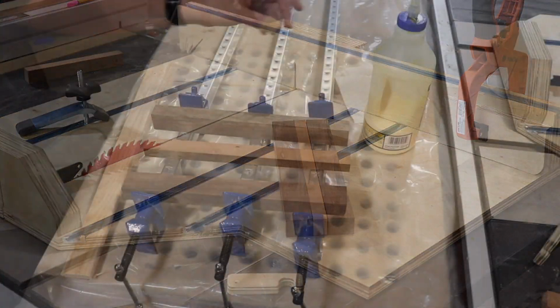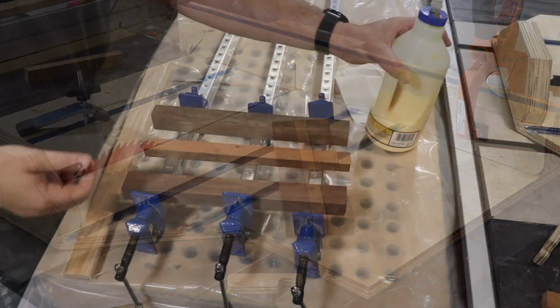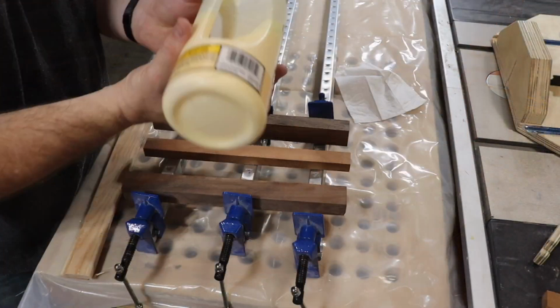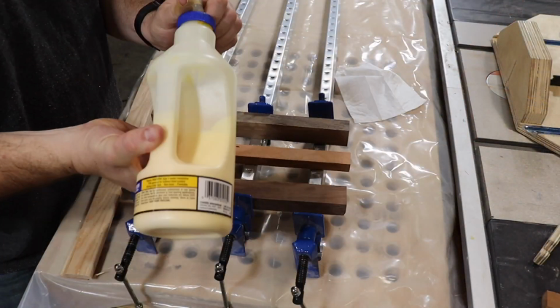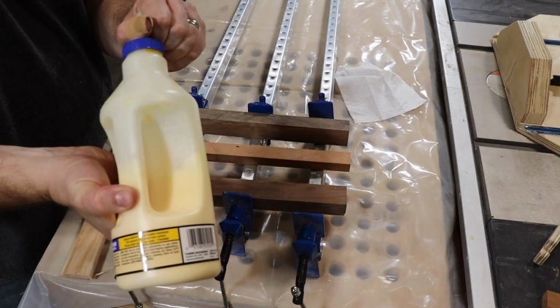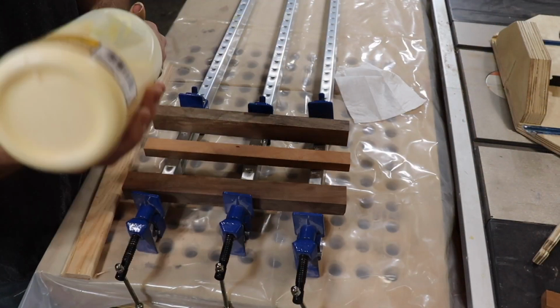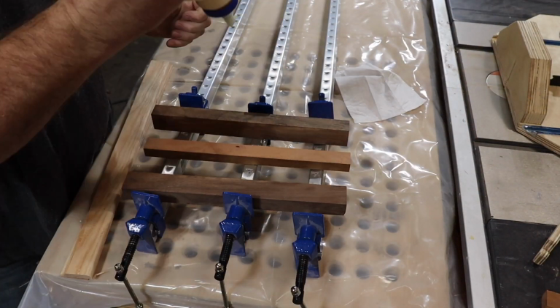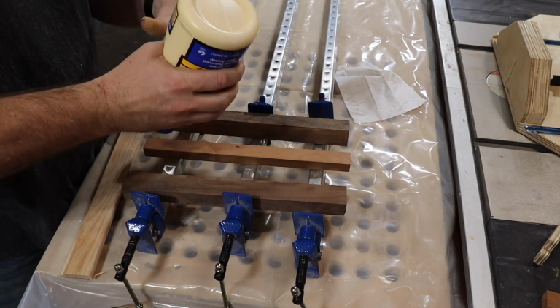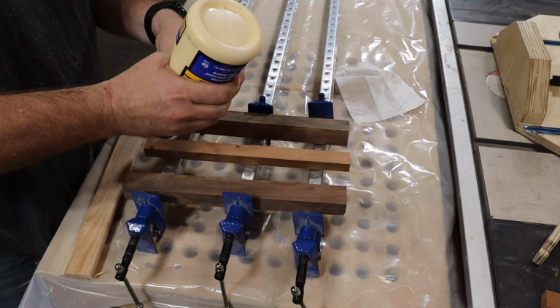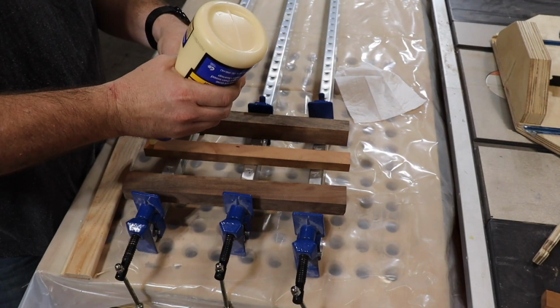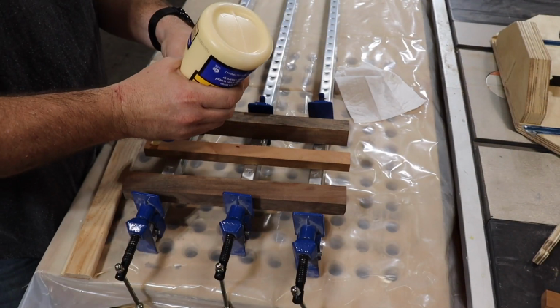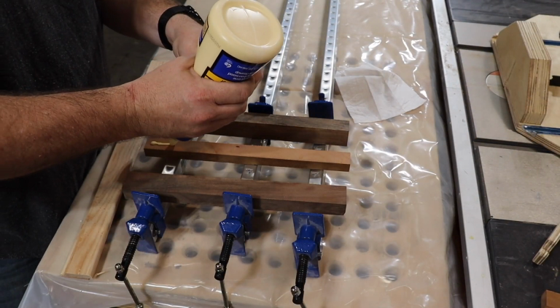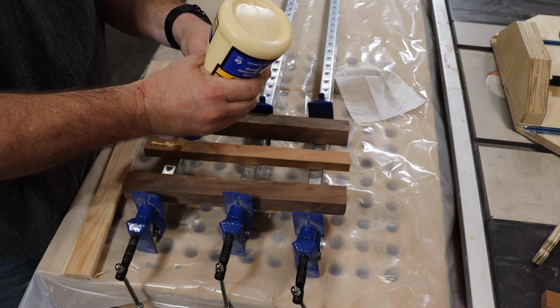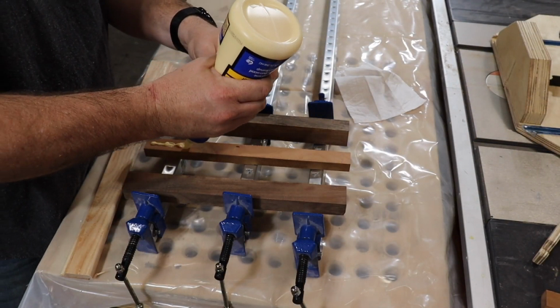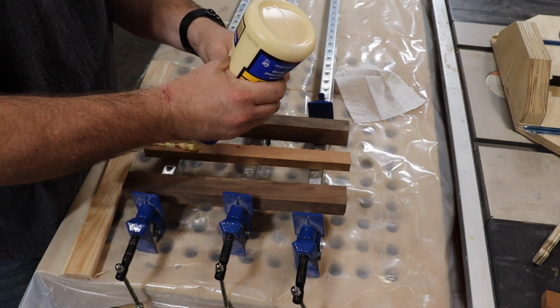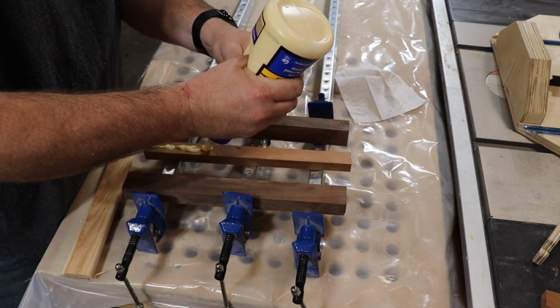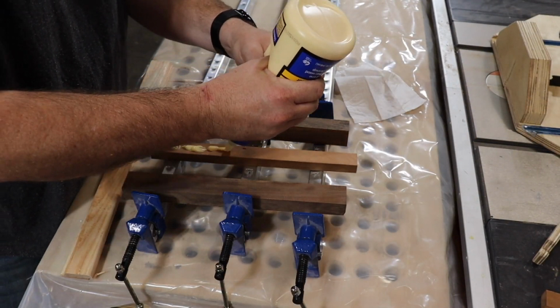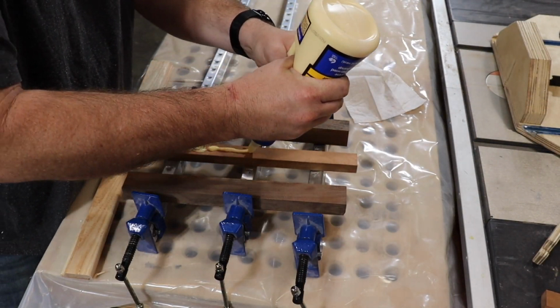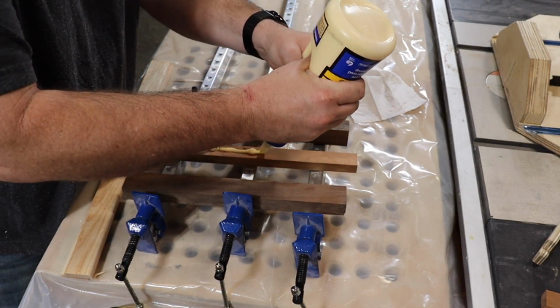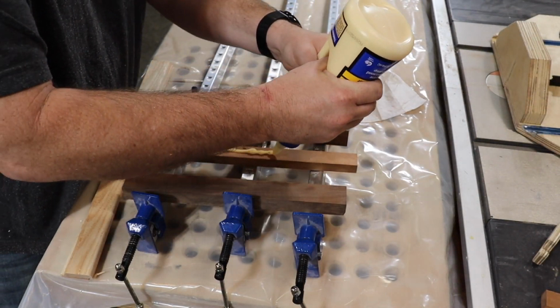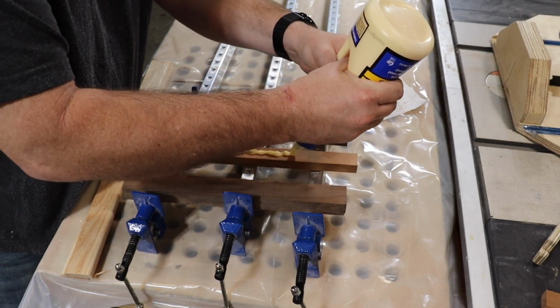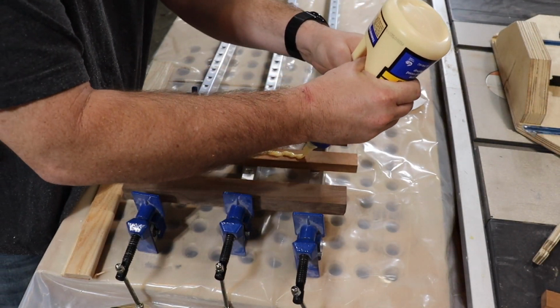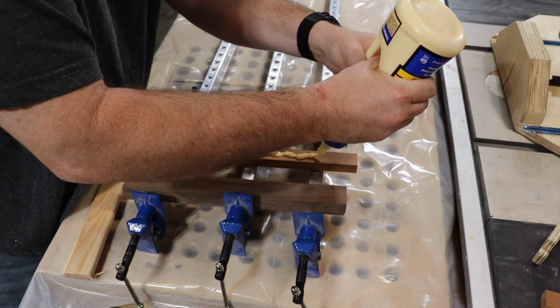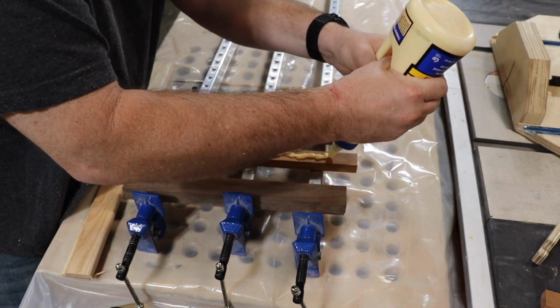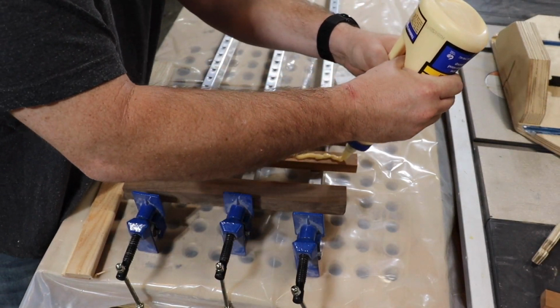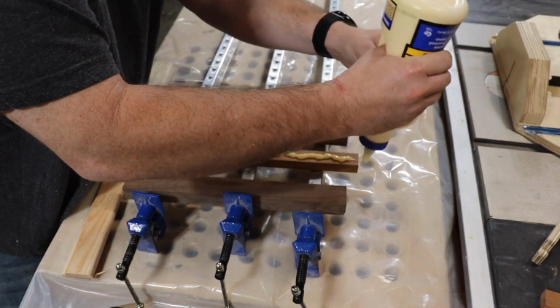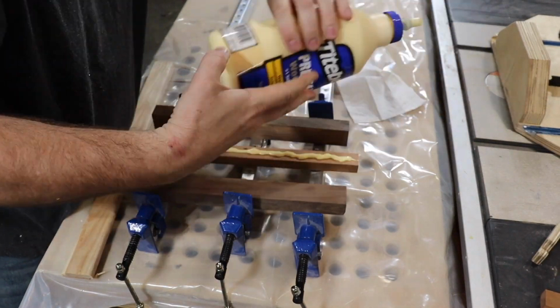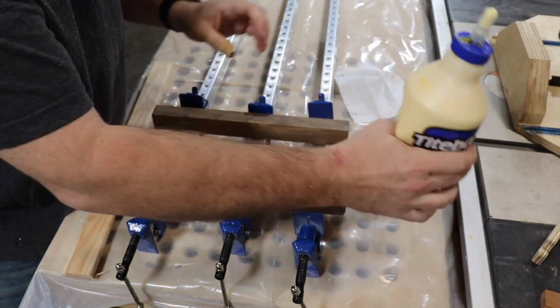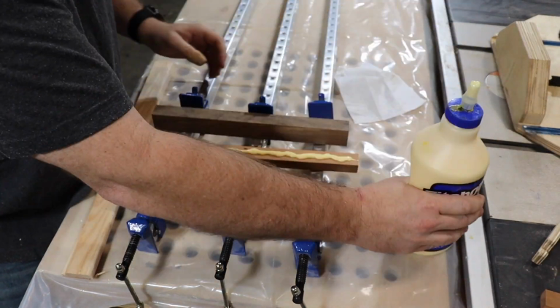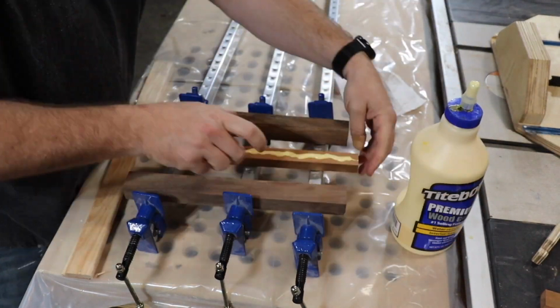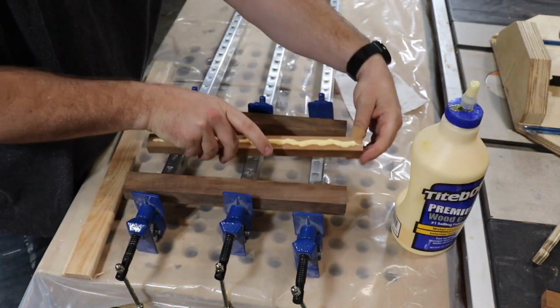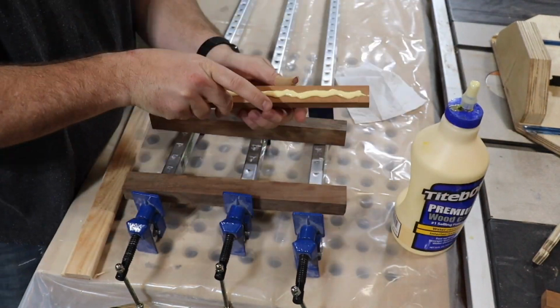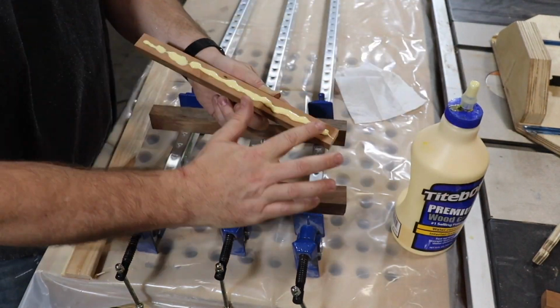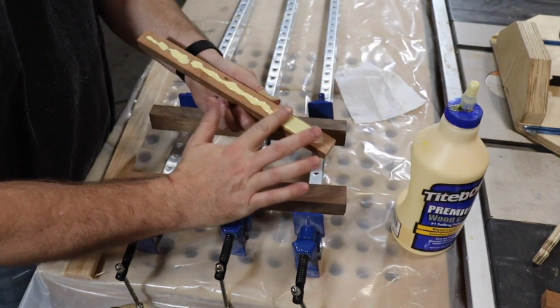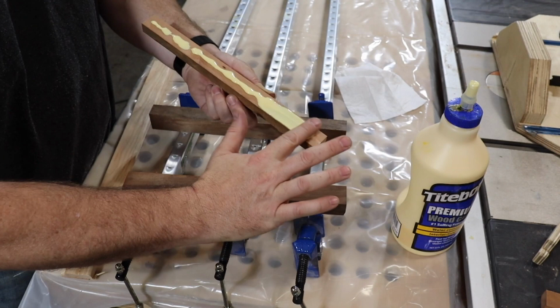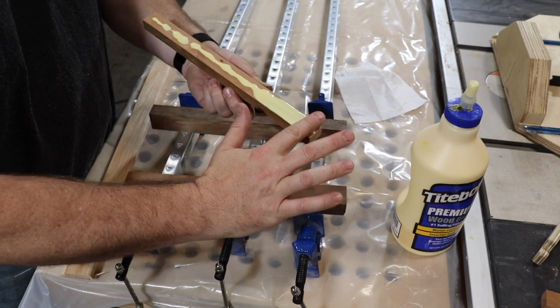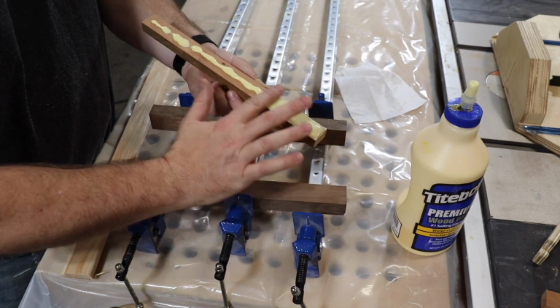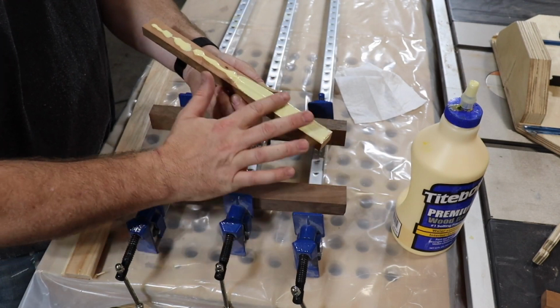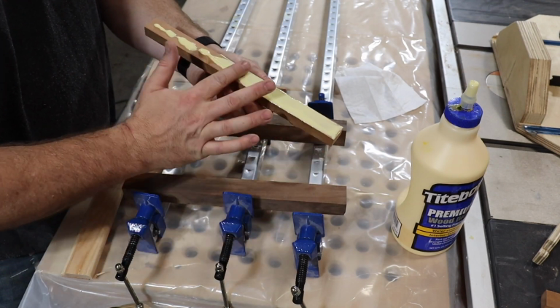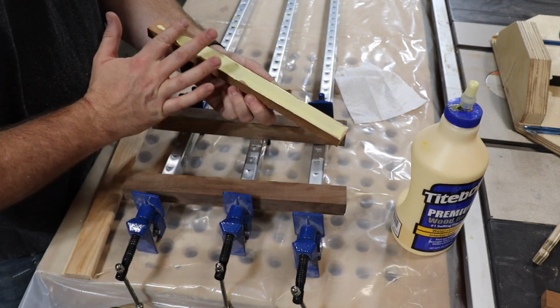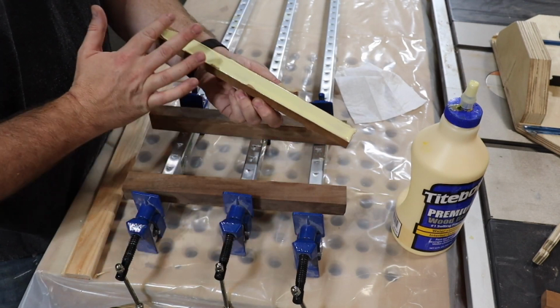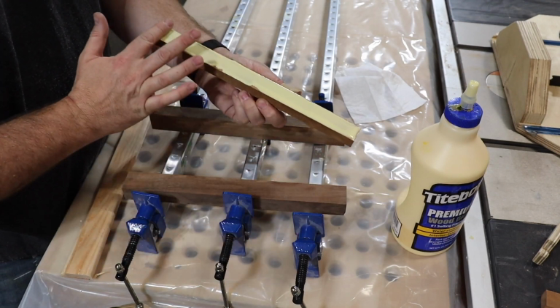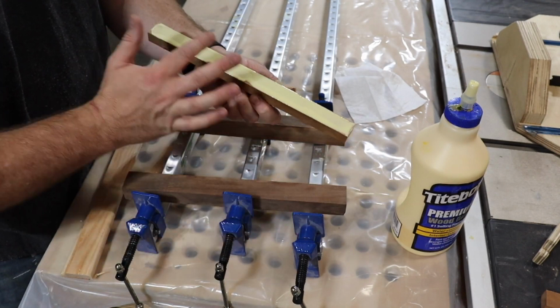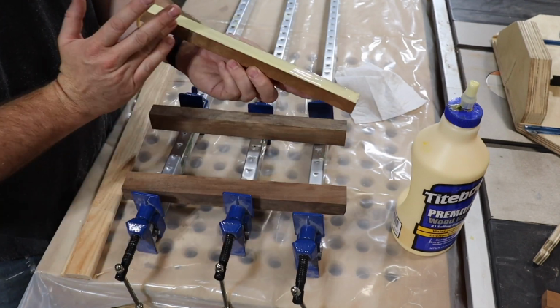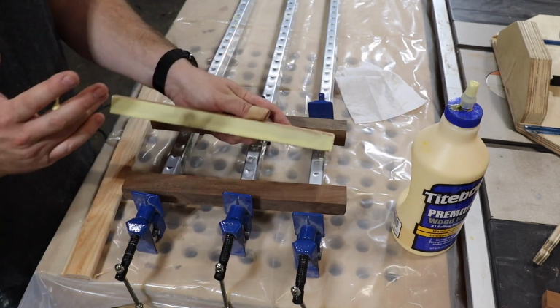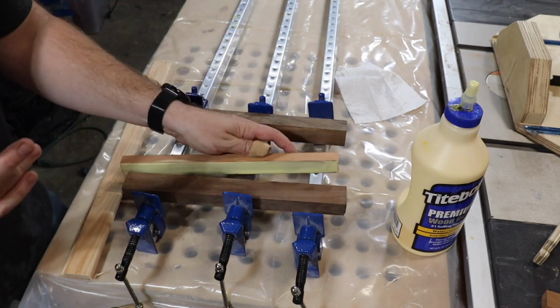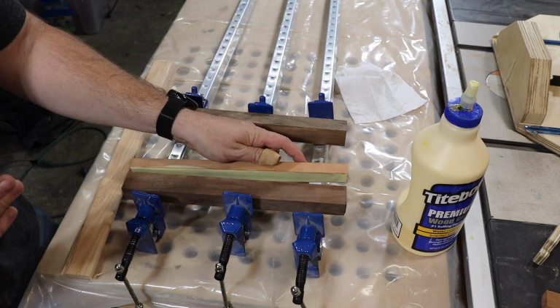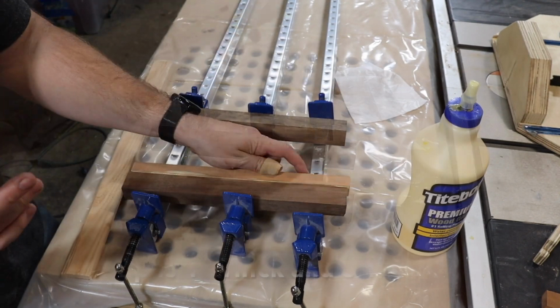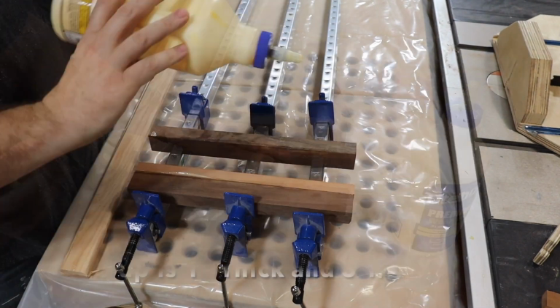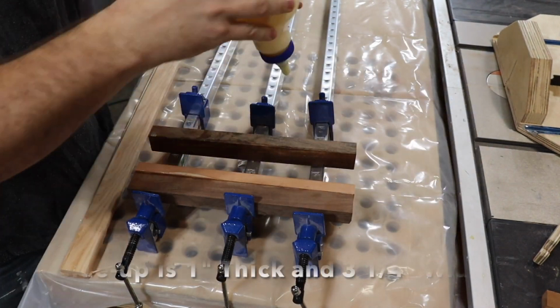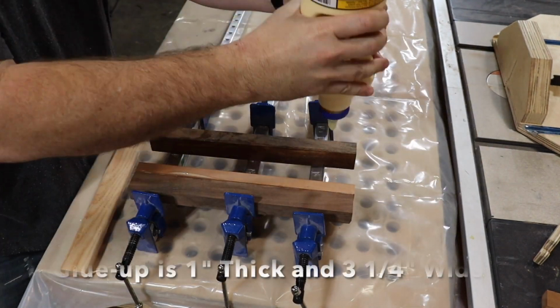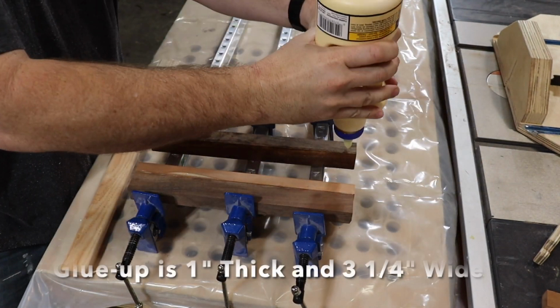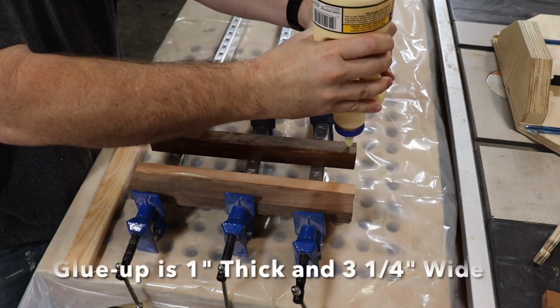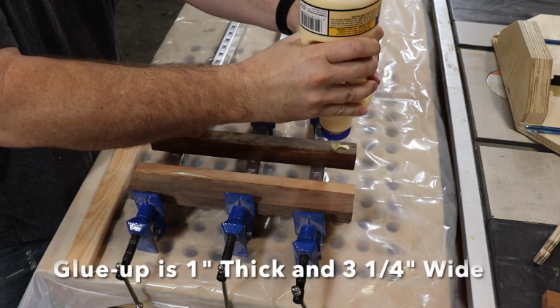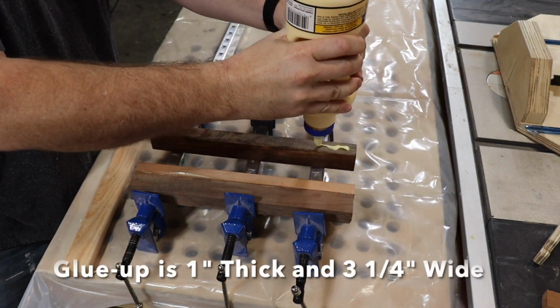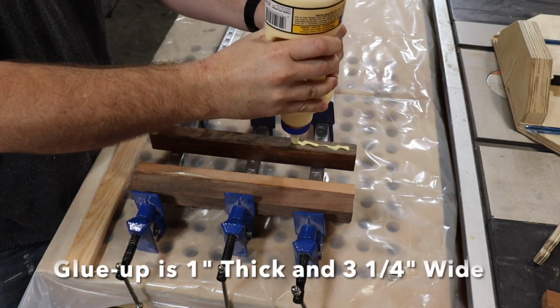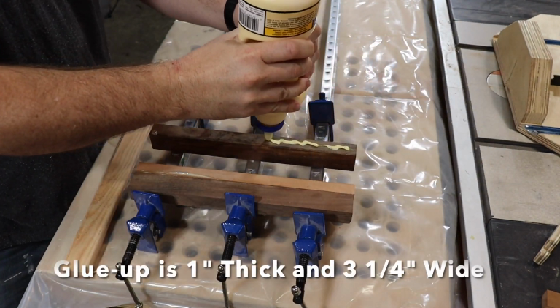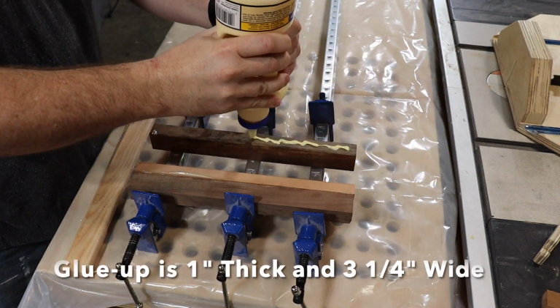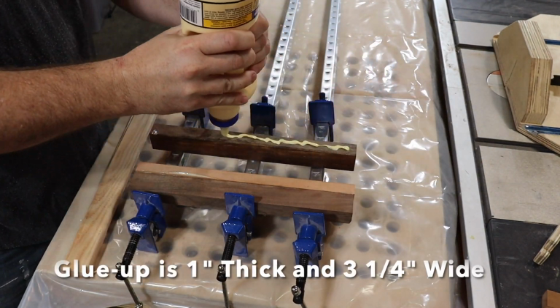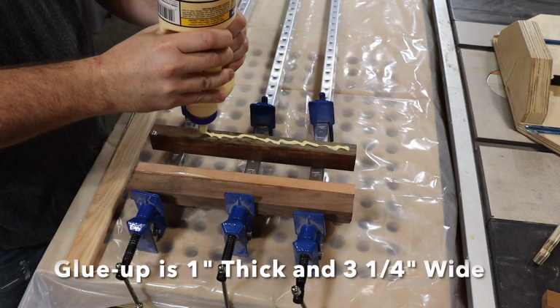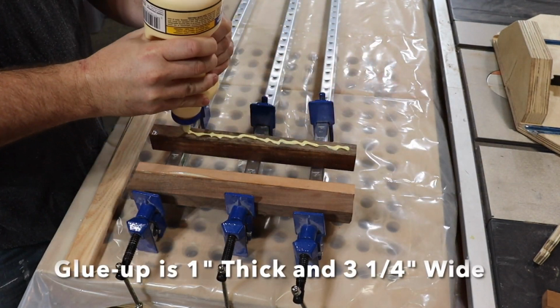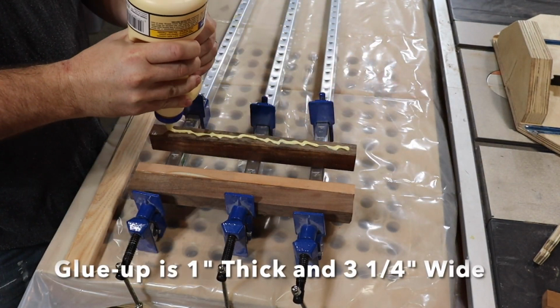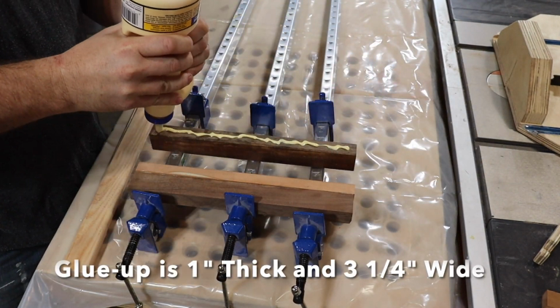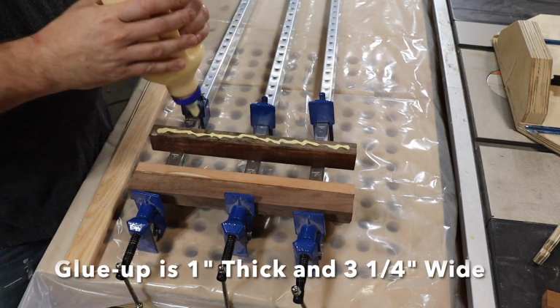12 inches will make about 20 key chains. I chose 3 of the strips to make a glue-up that is 3 and a quarter inches wide.